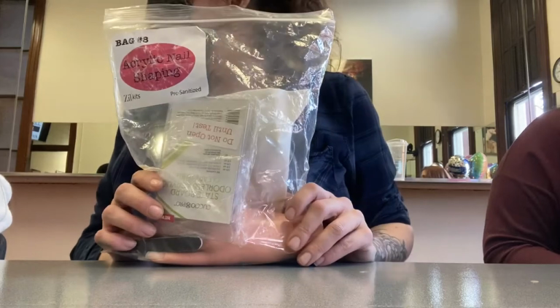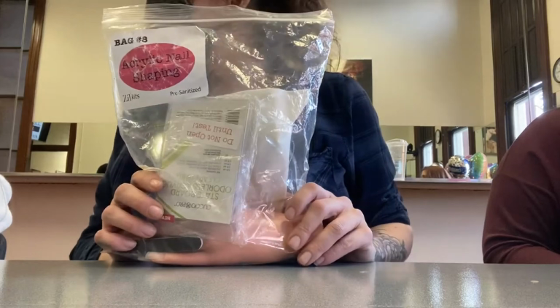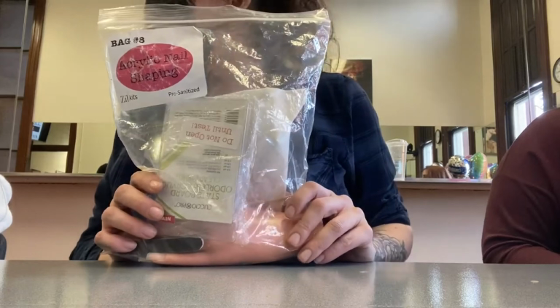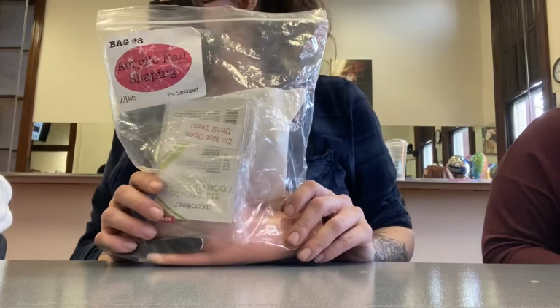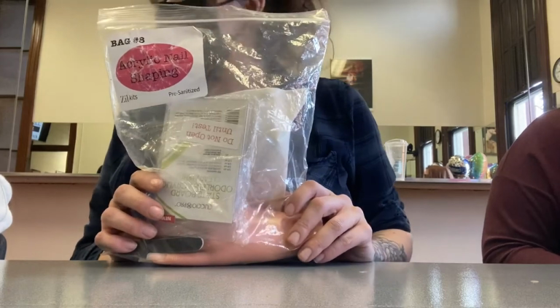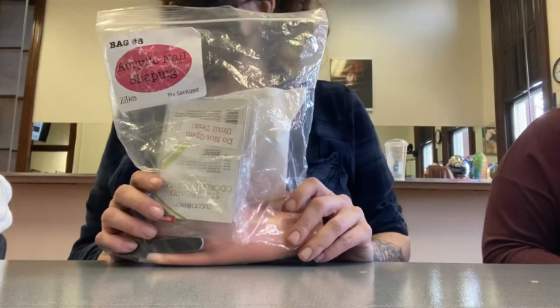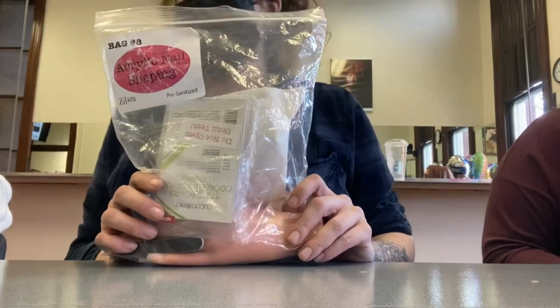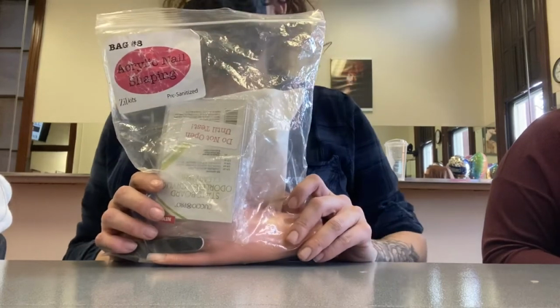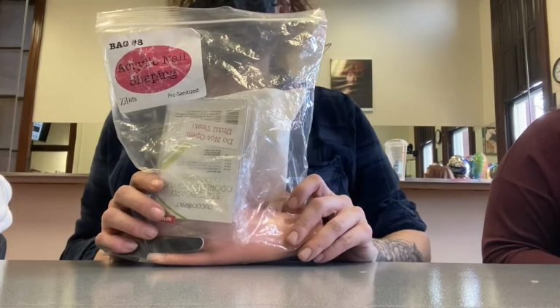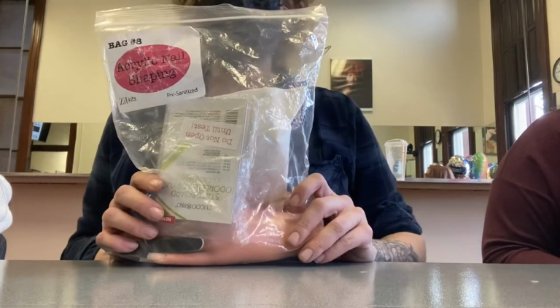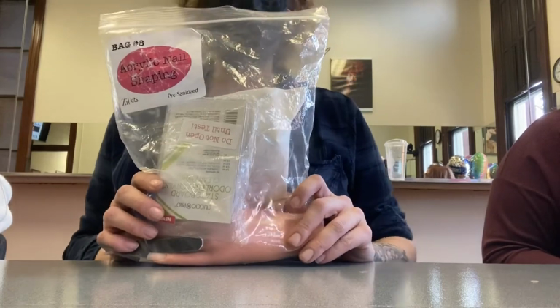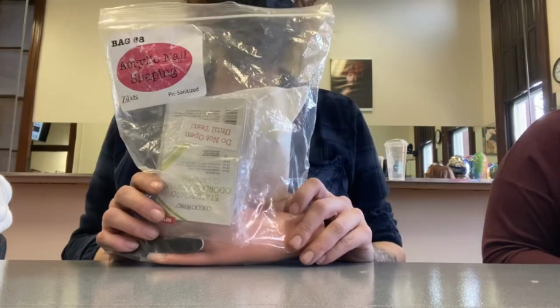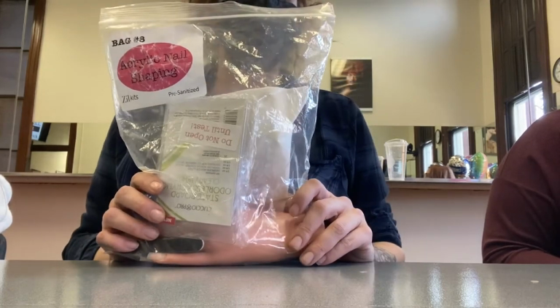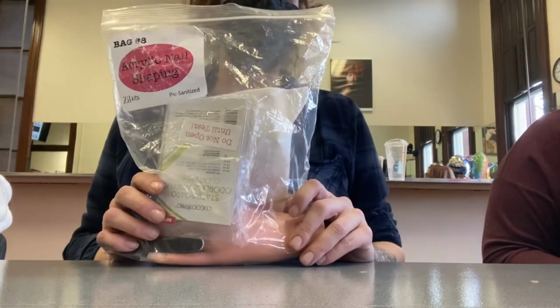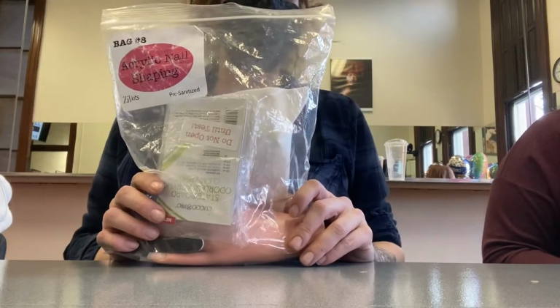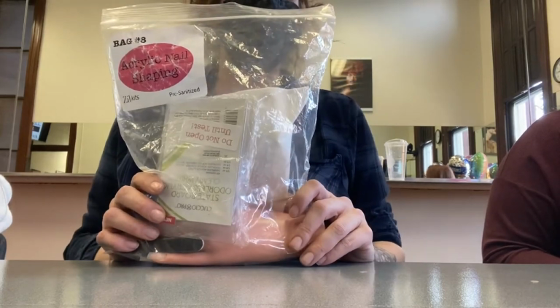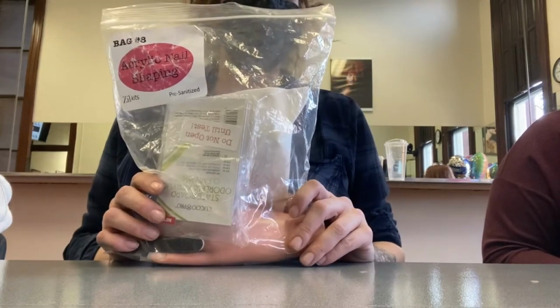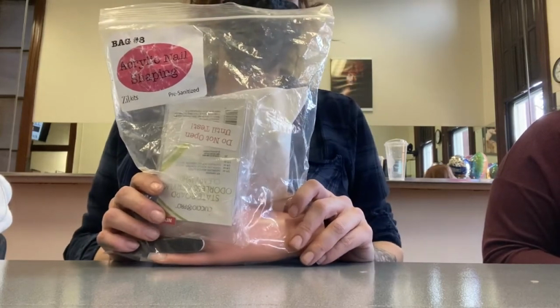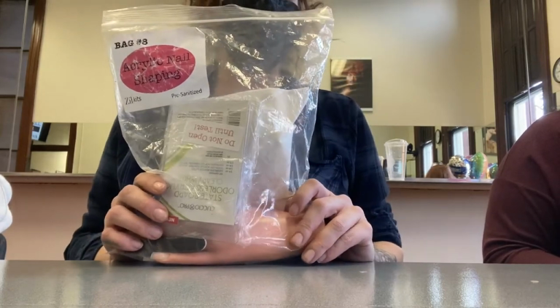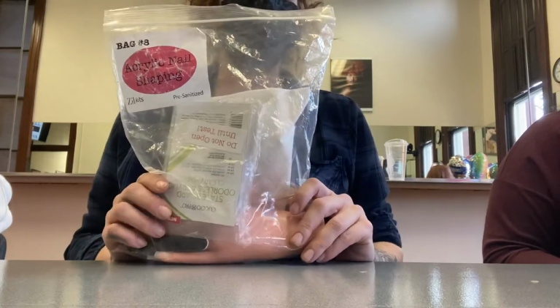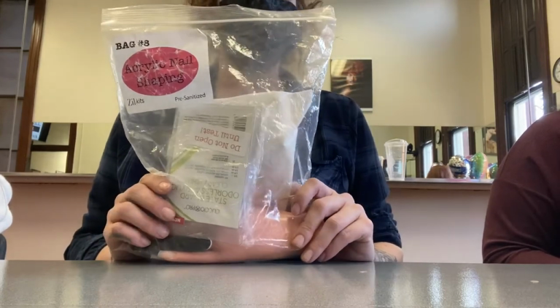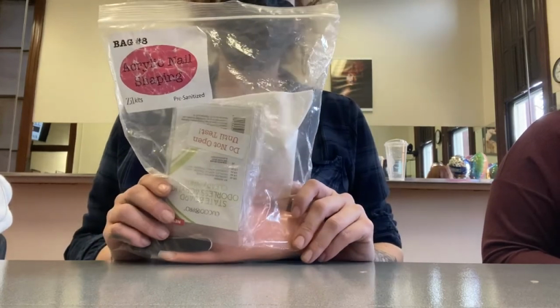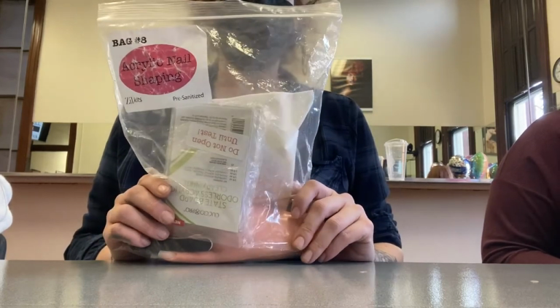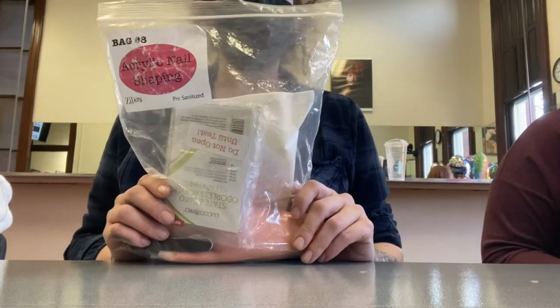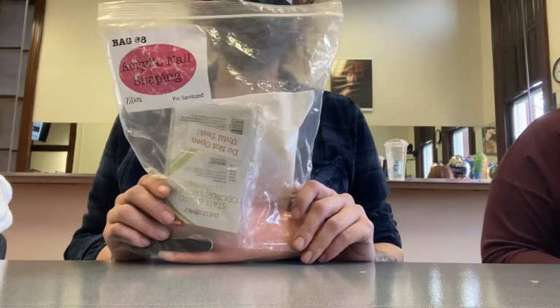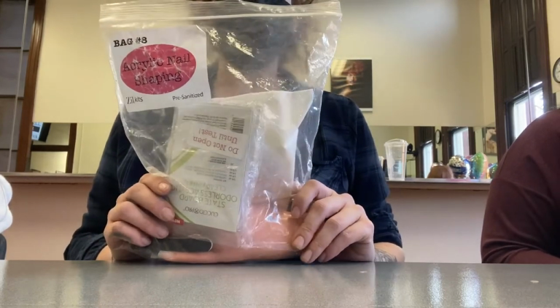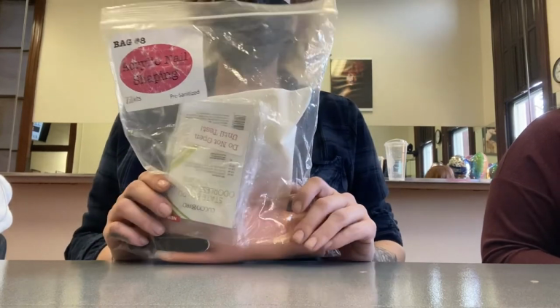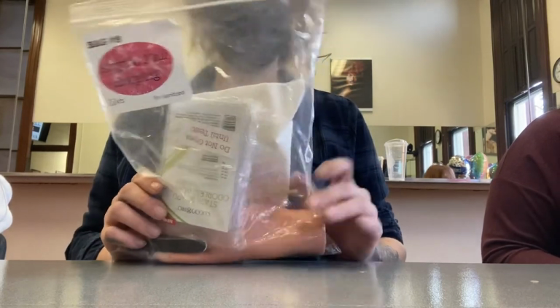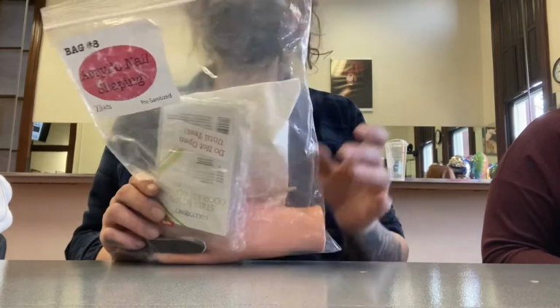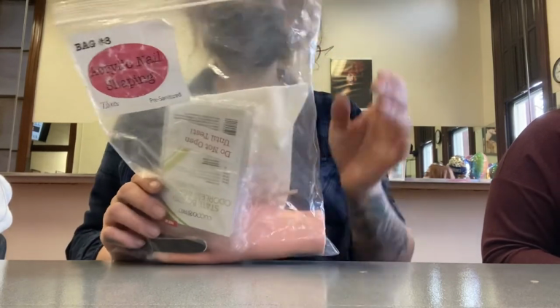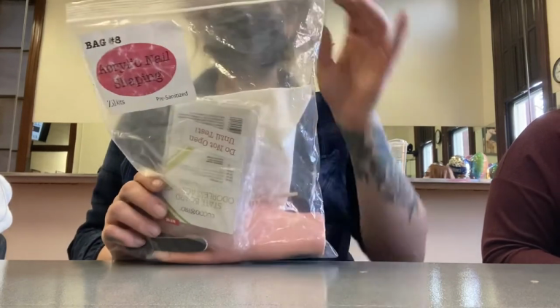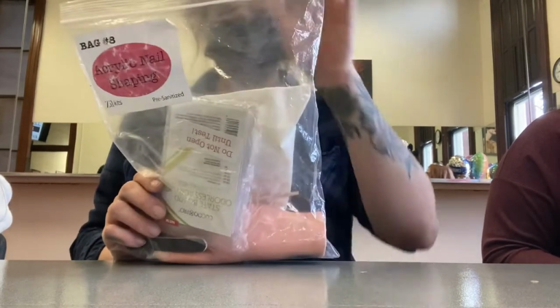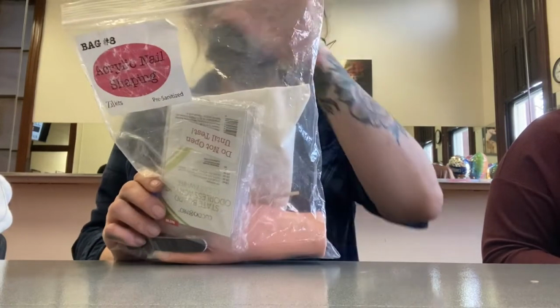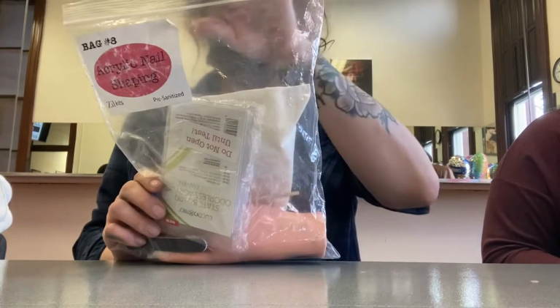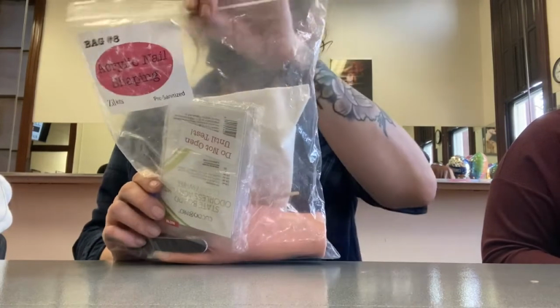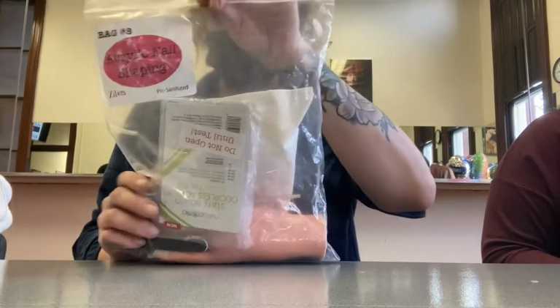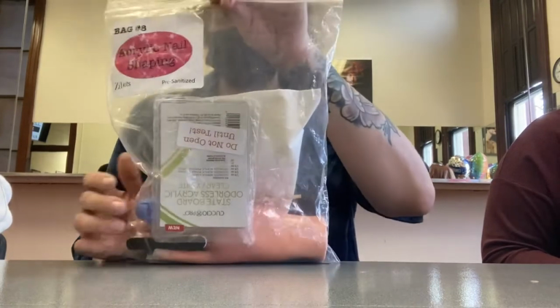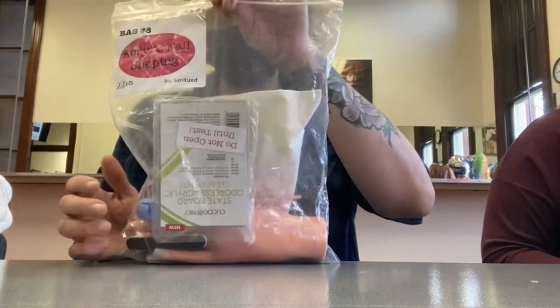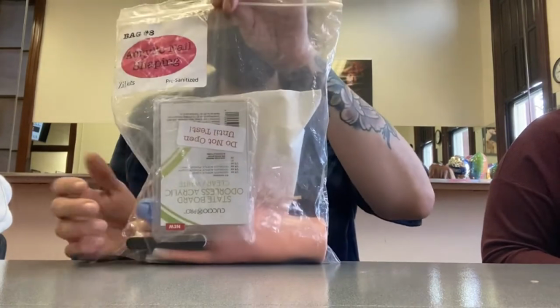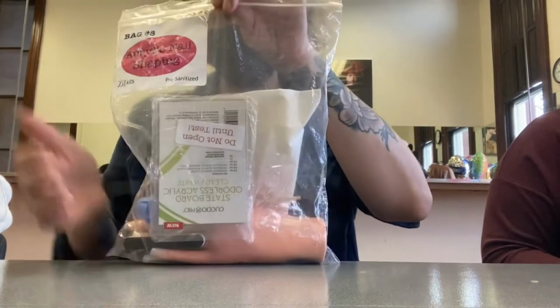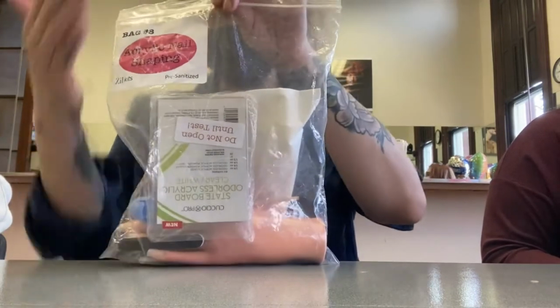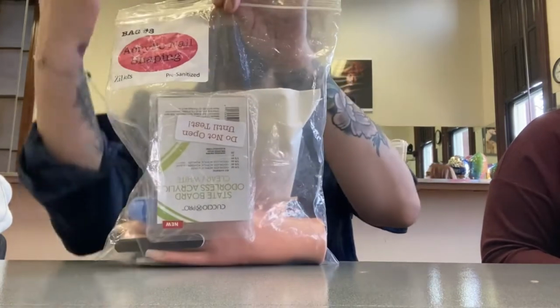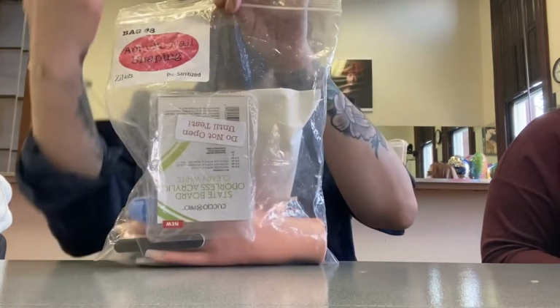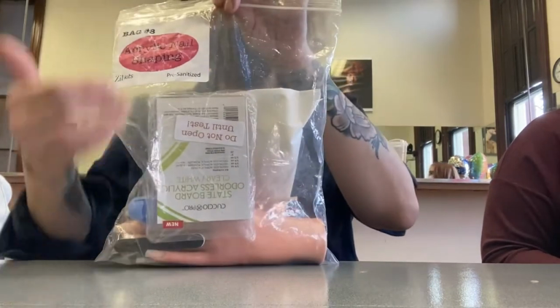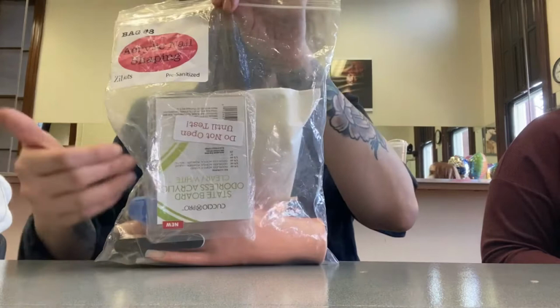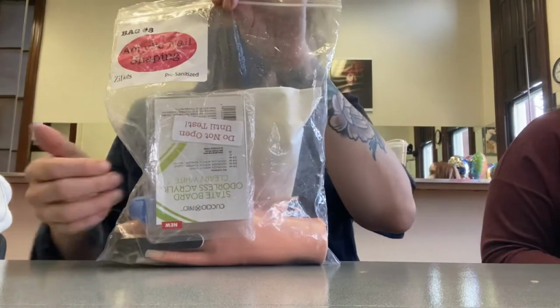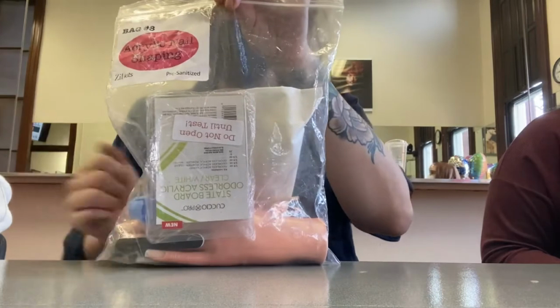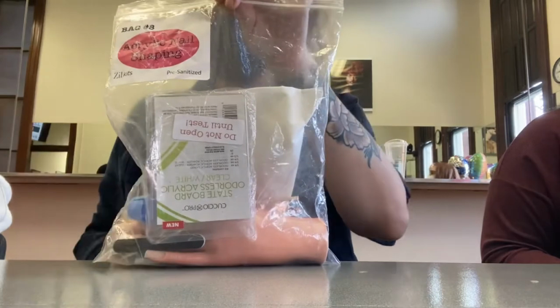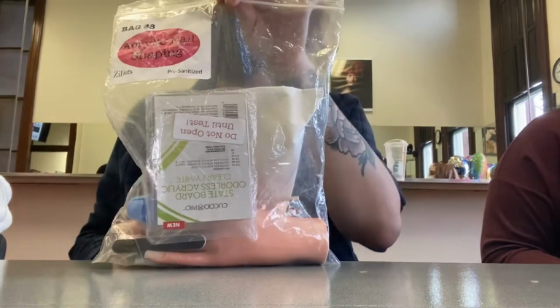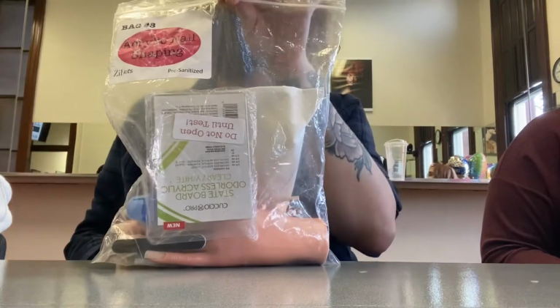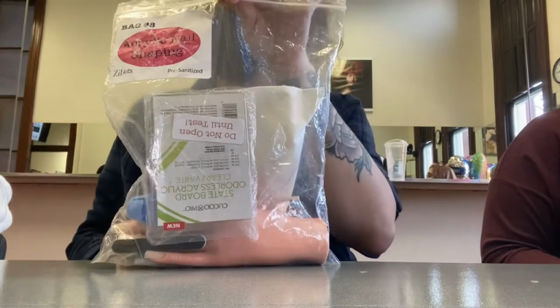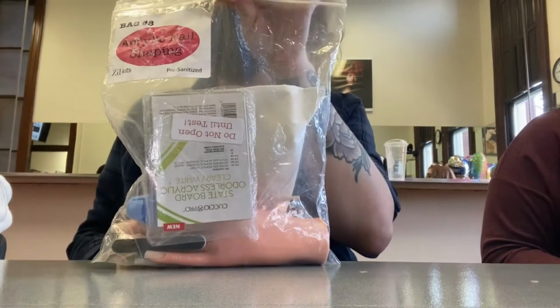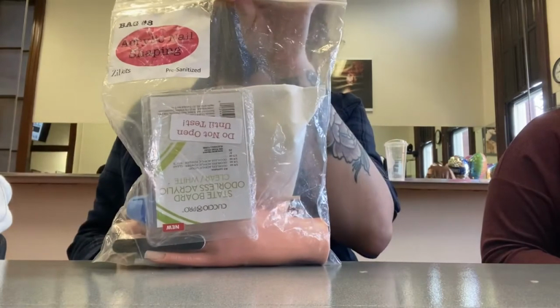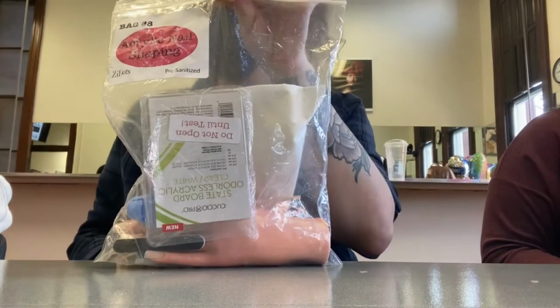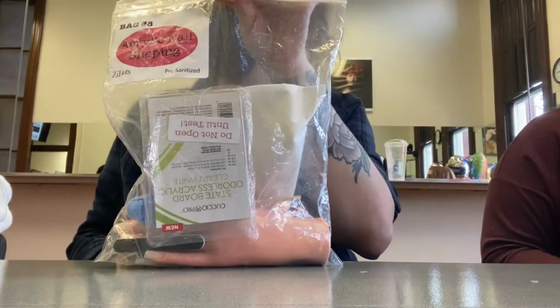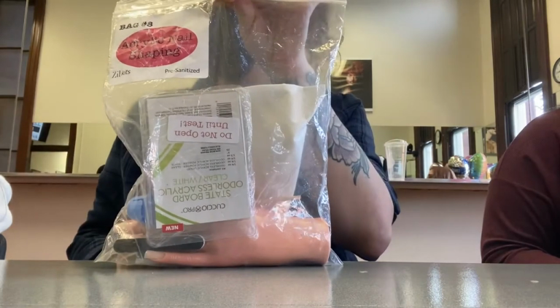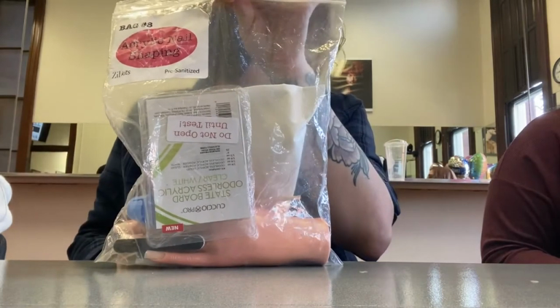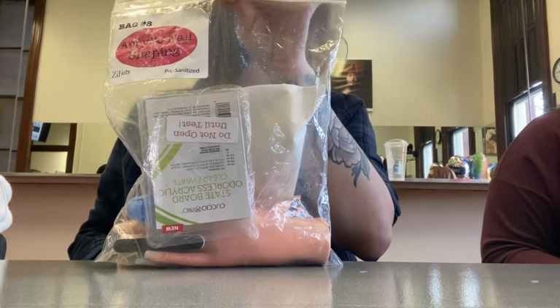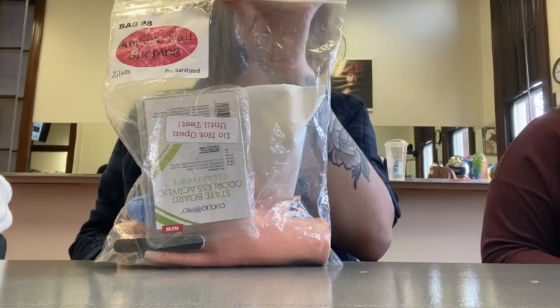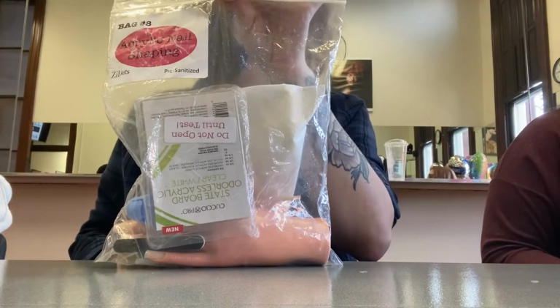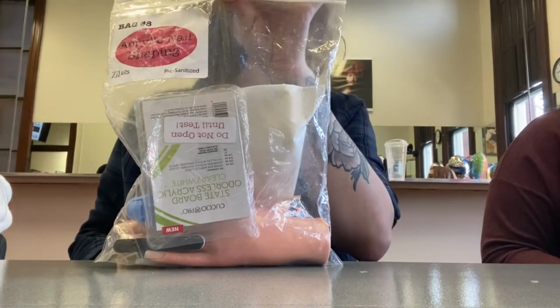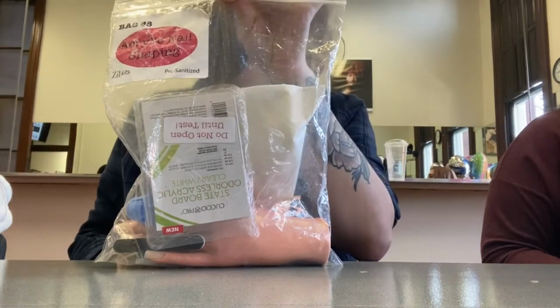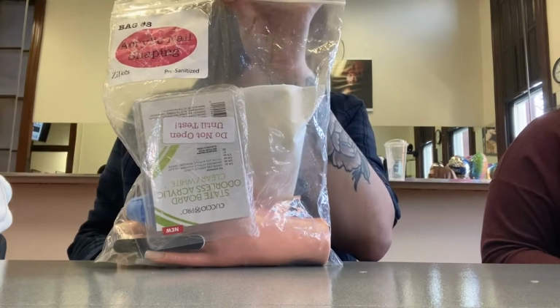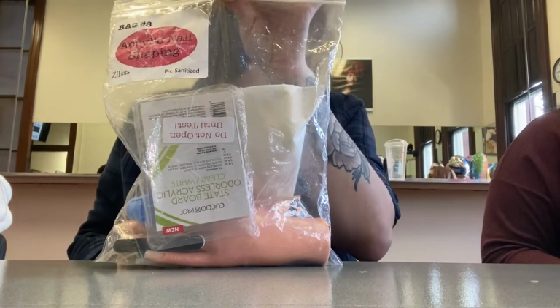This is the acrylic nail for our state board service. Everything's going to come in your bag ready to rock and roll.